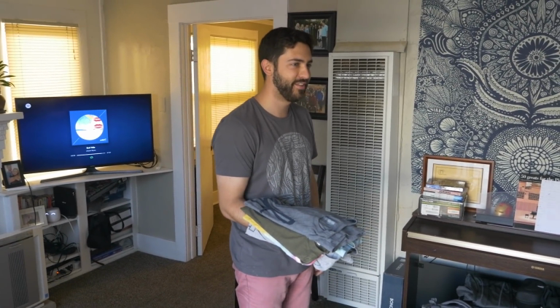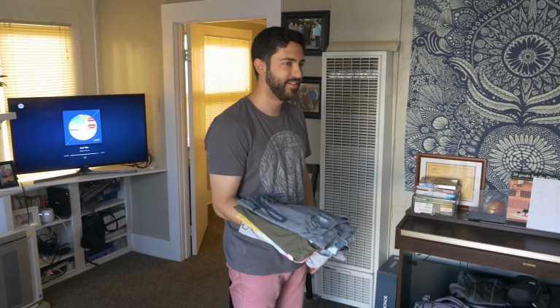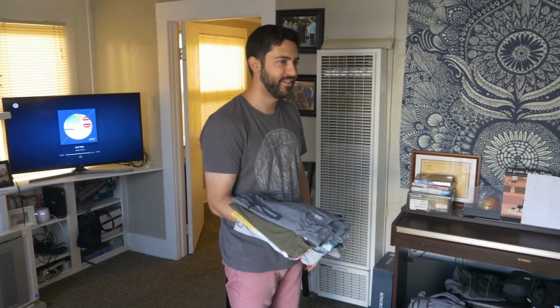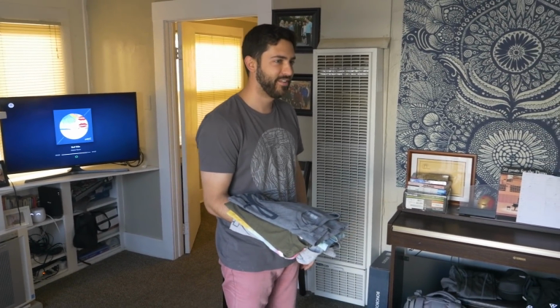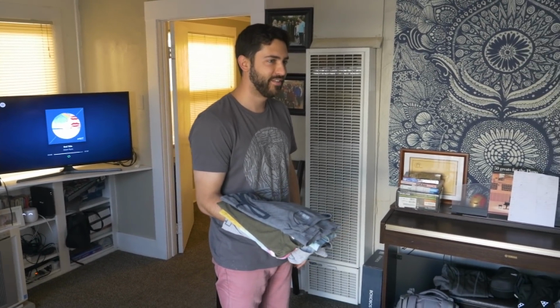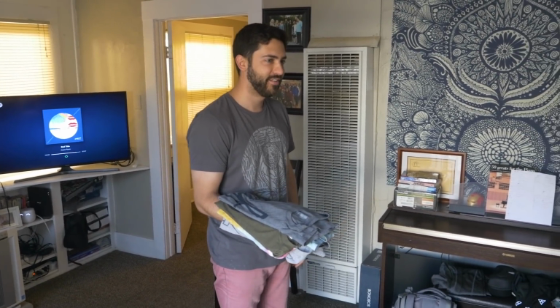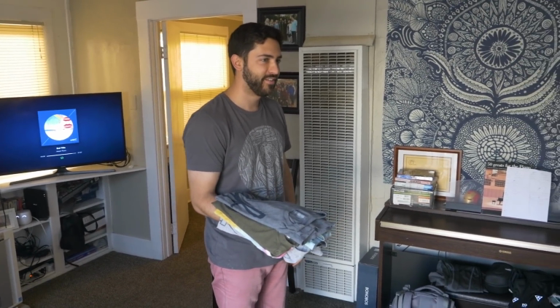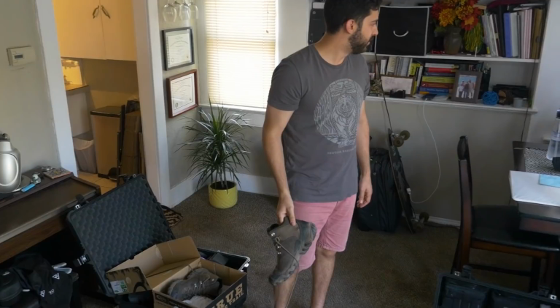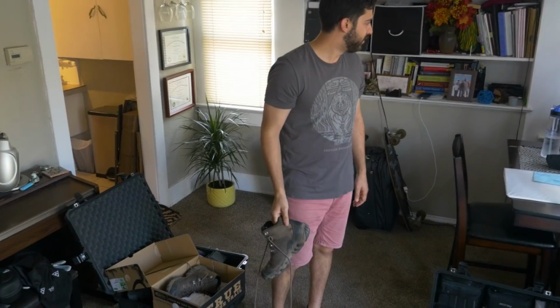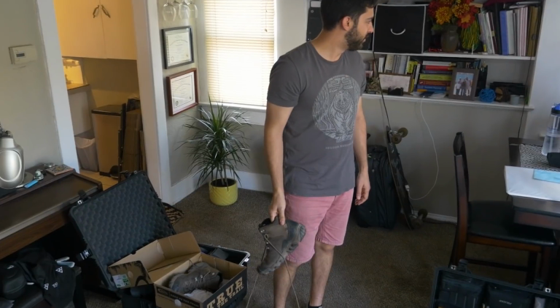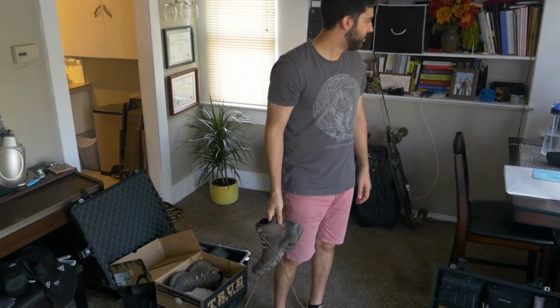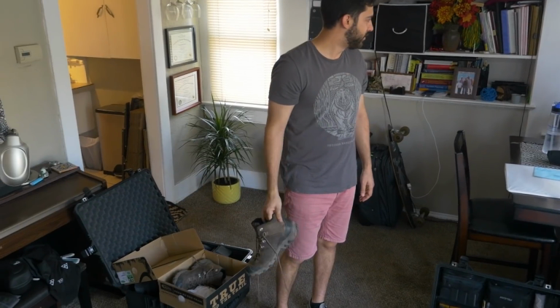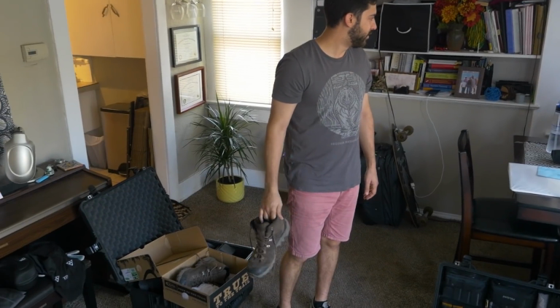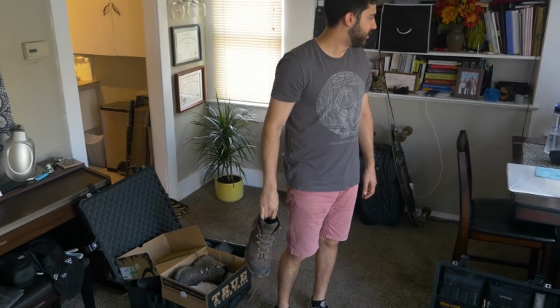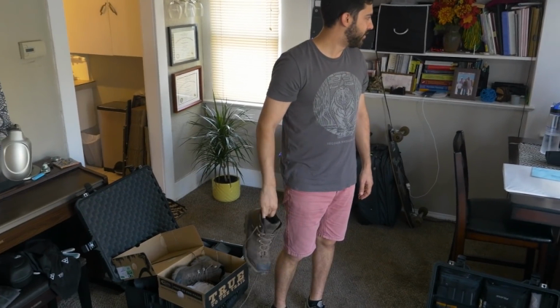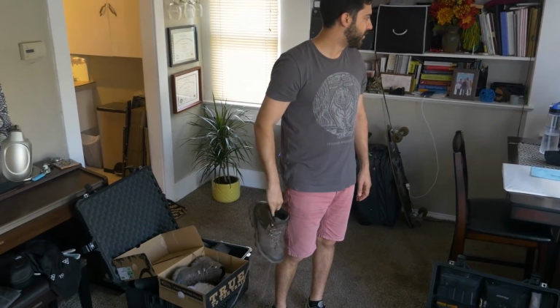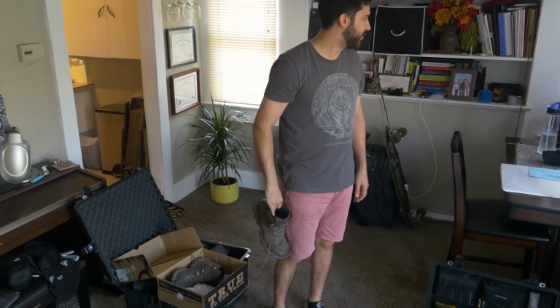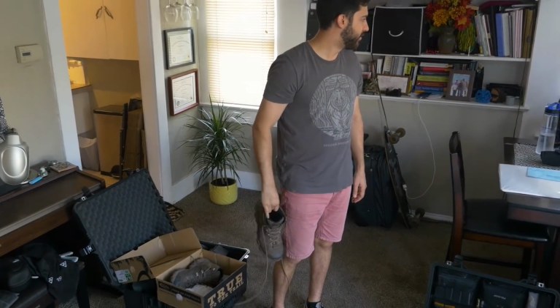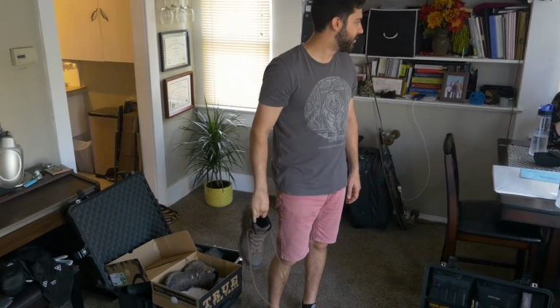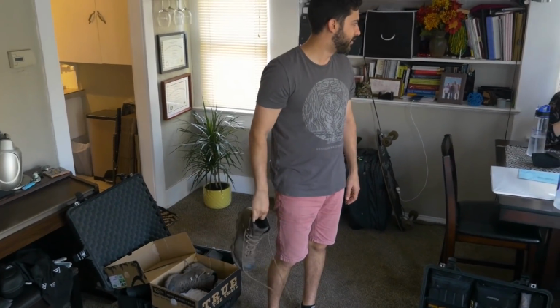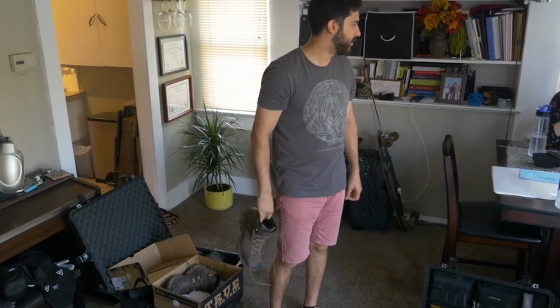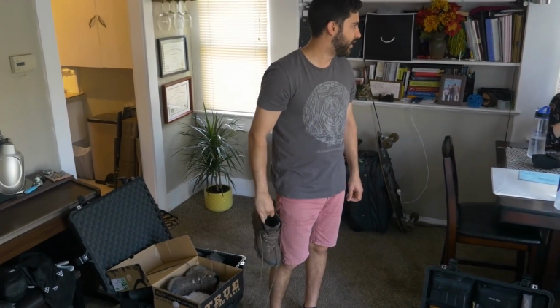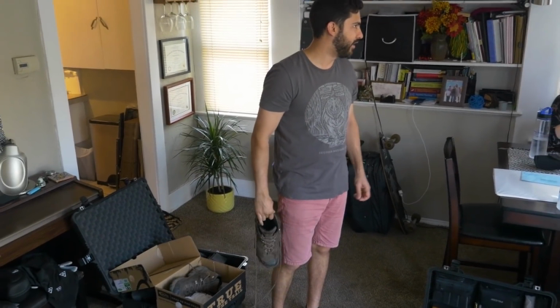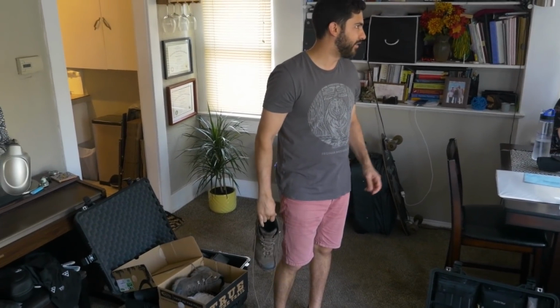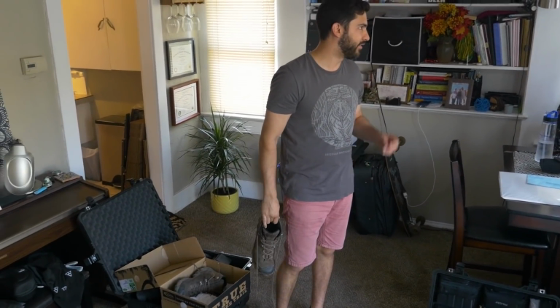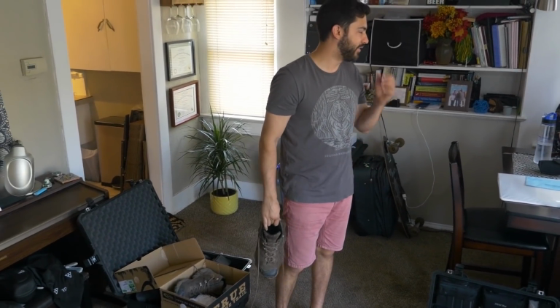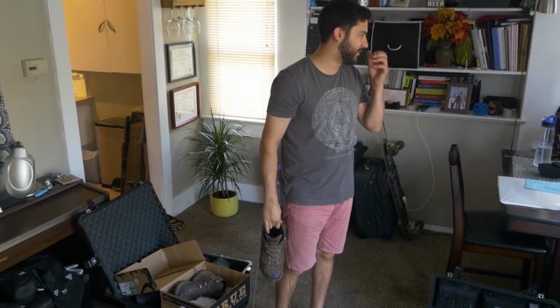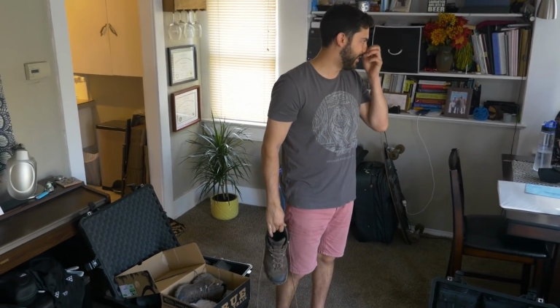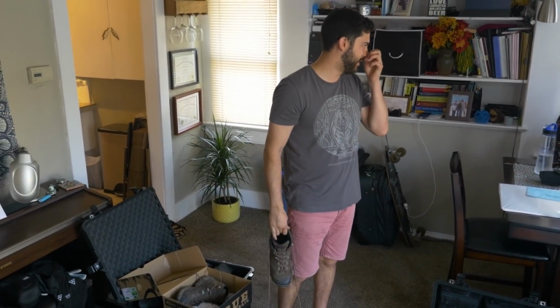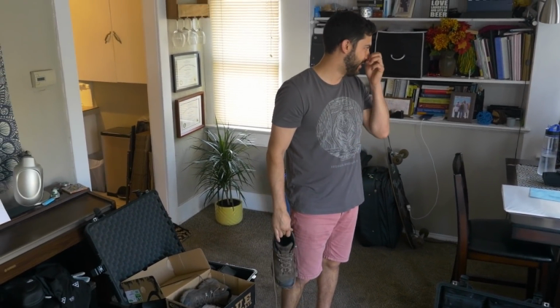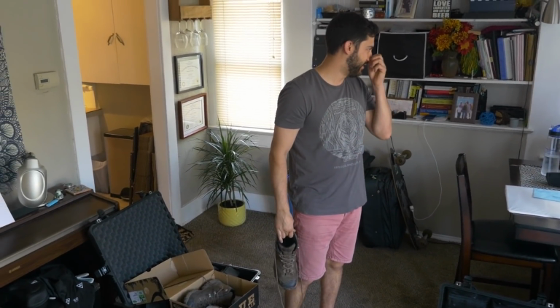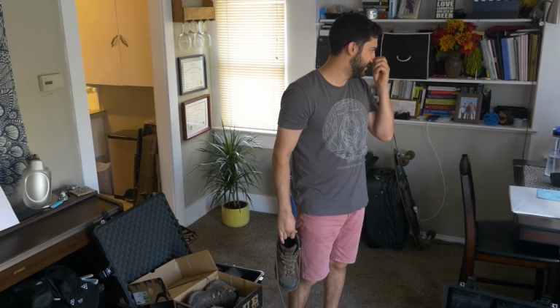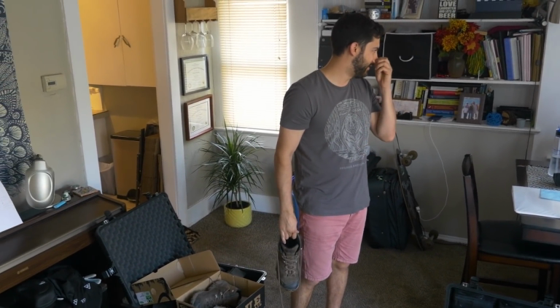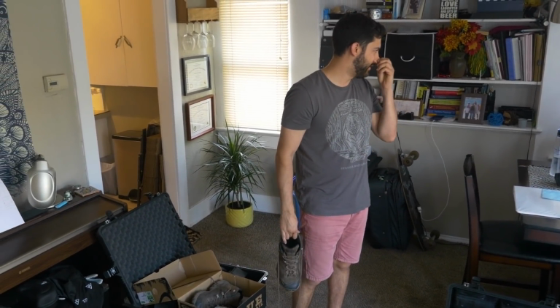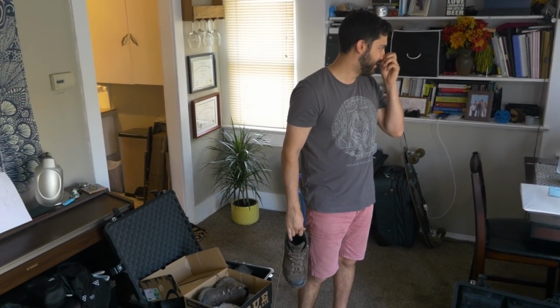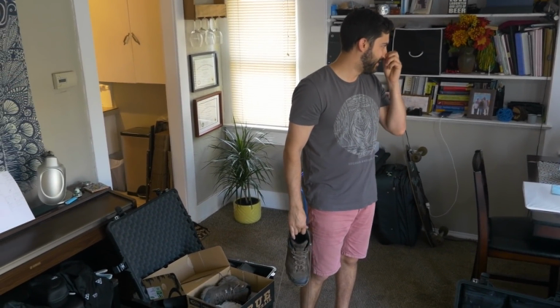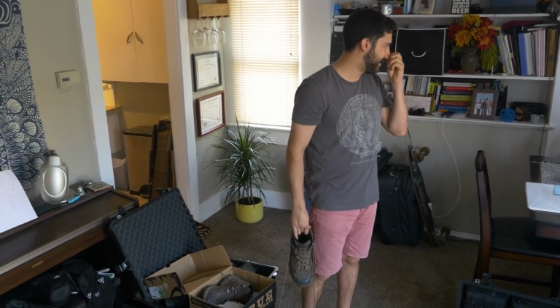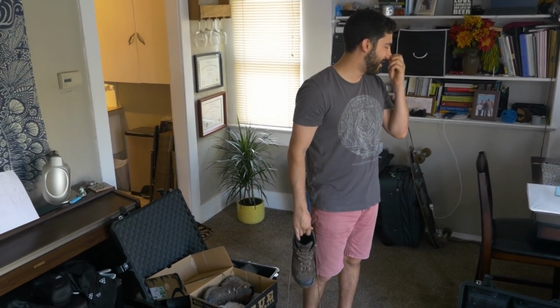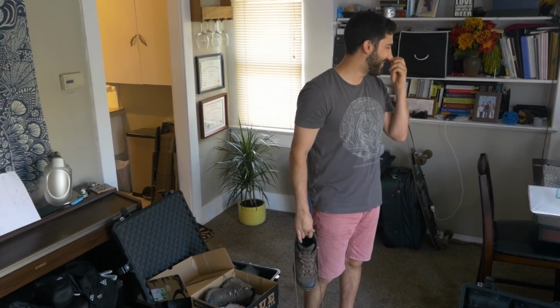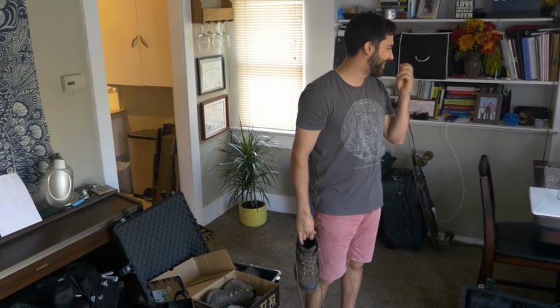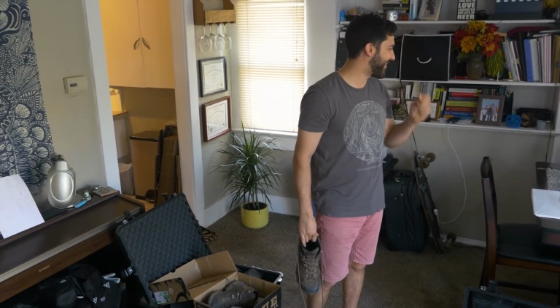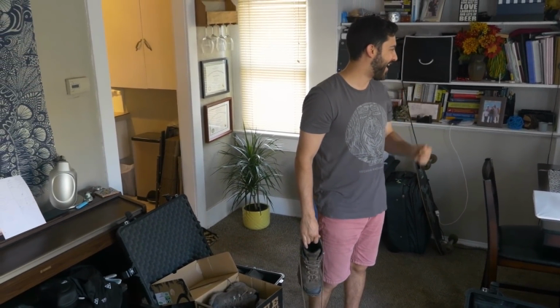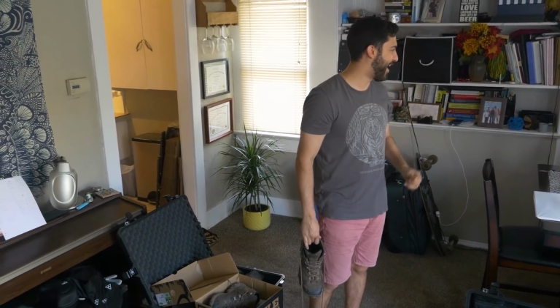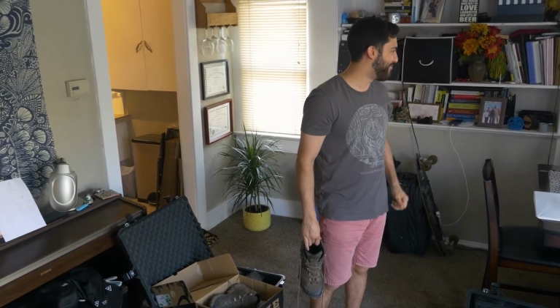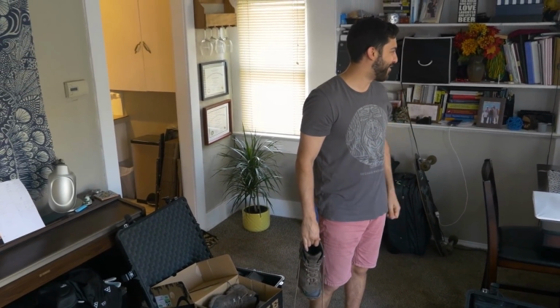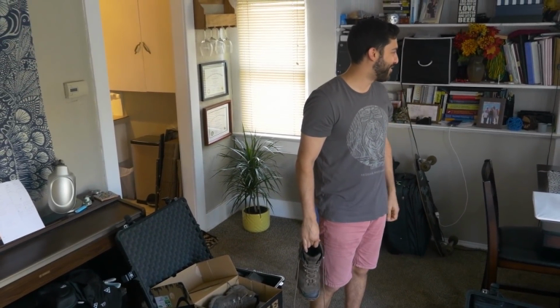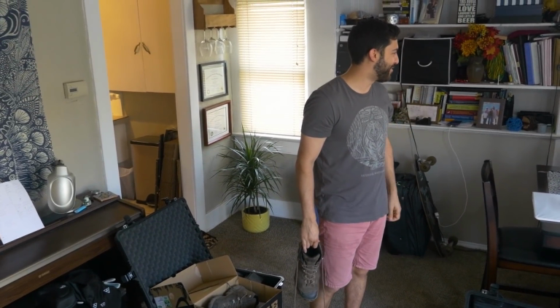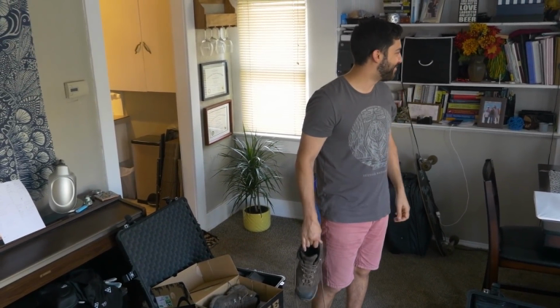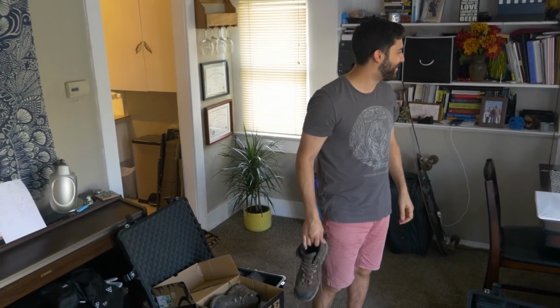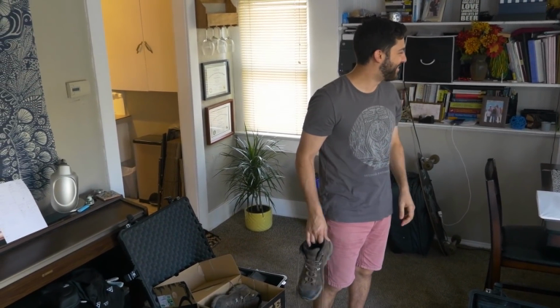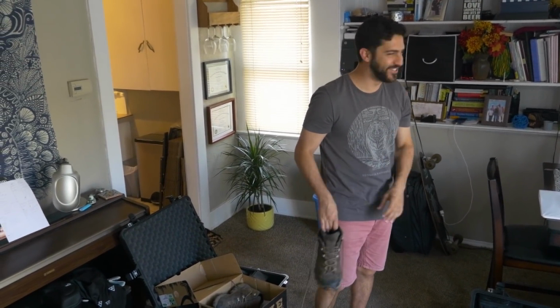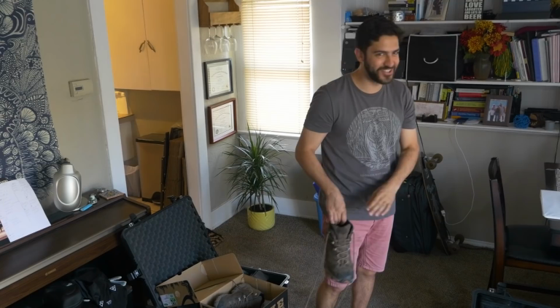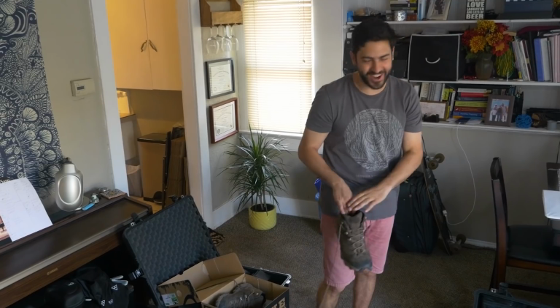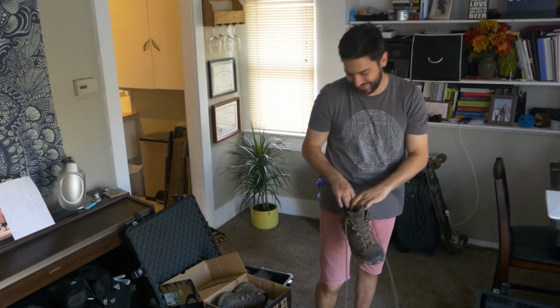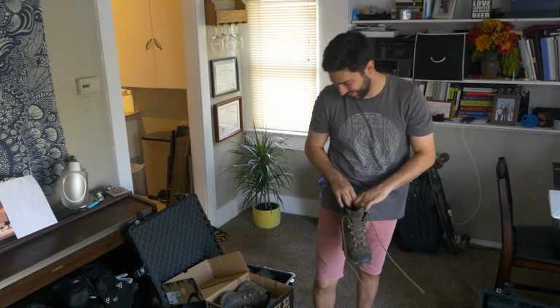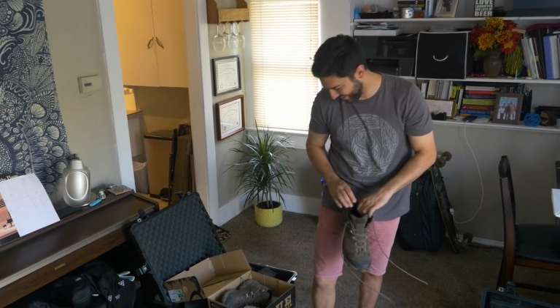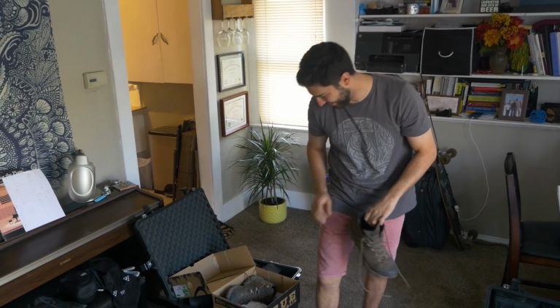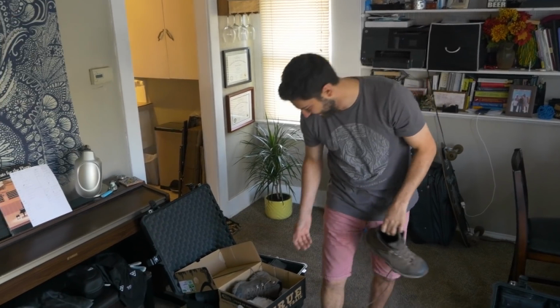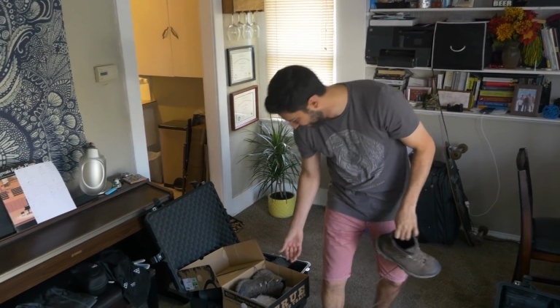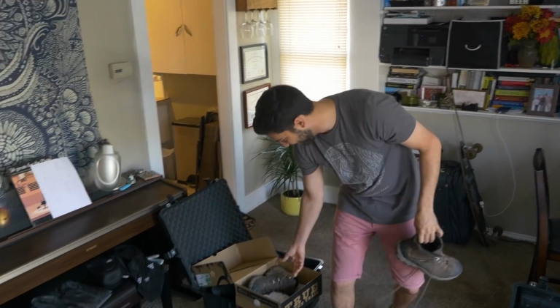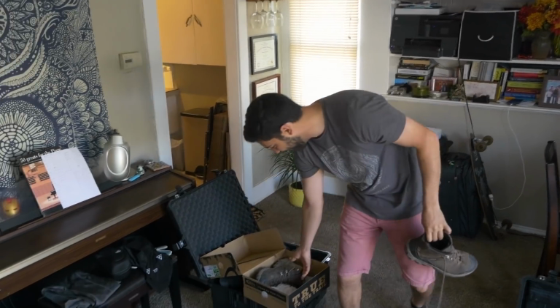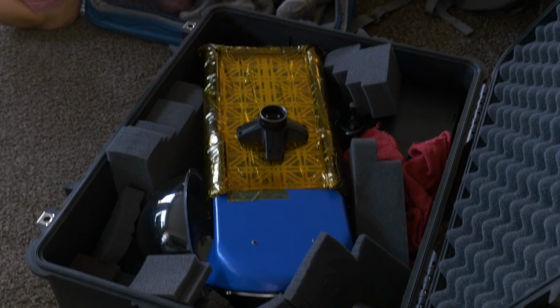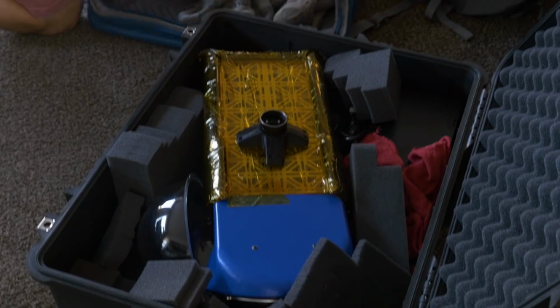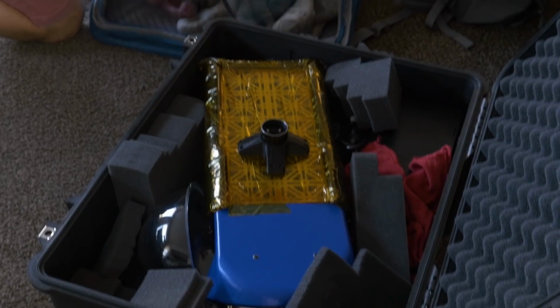Do you need flip flops for the shower or no? I guess it's not really like that — I don't think it's a high volume shower.